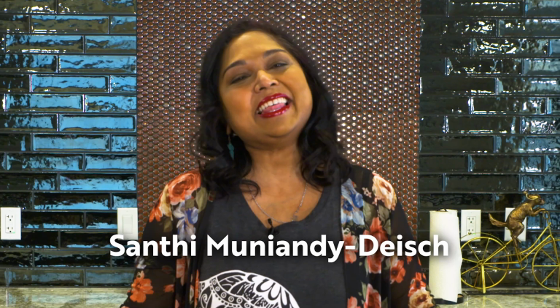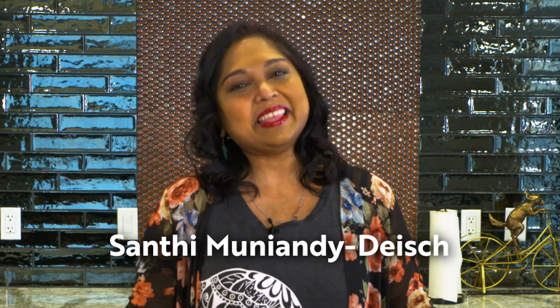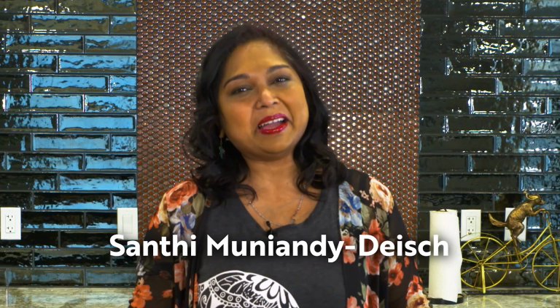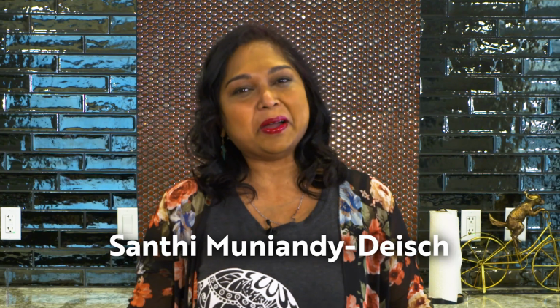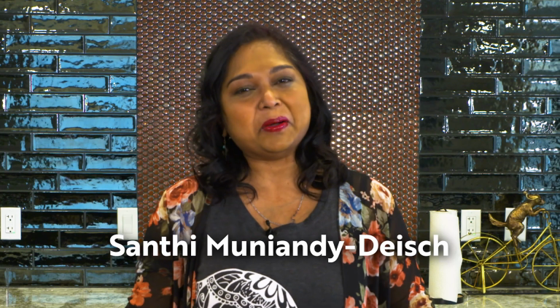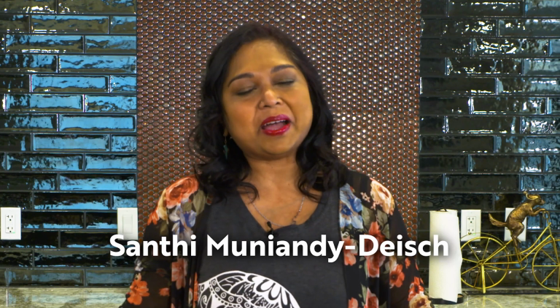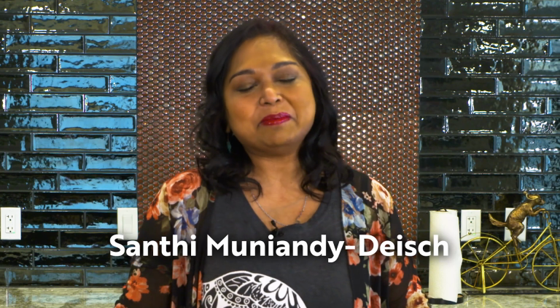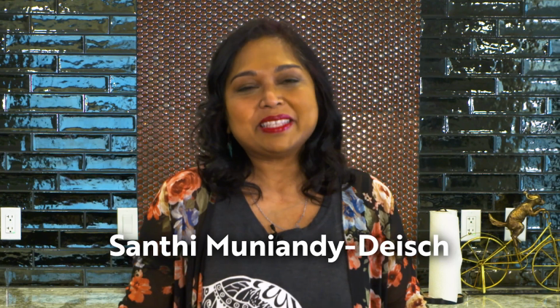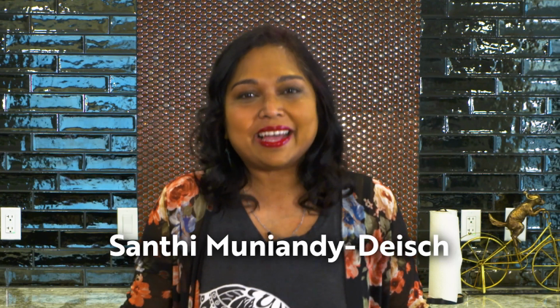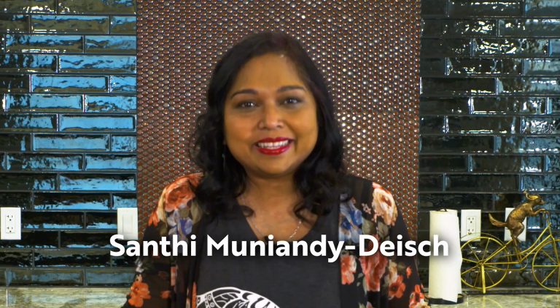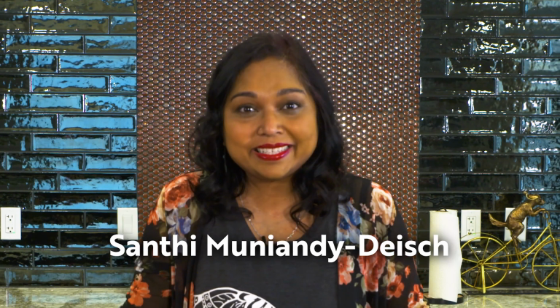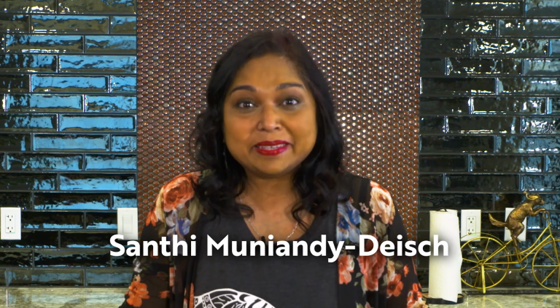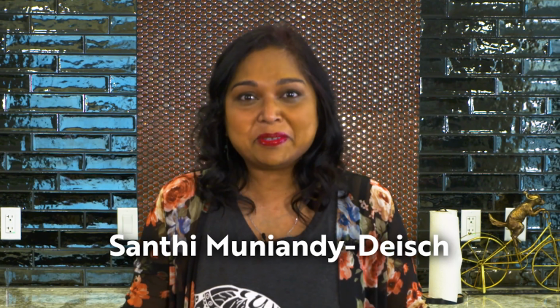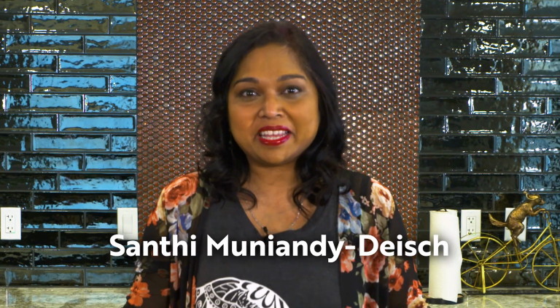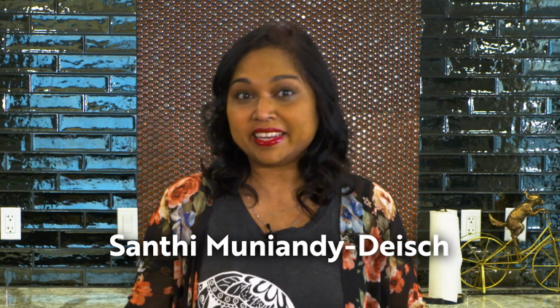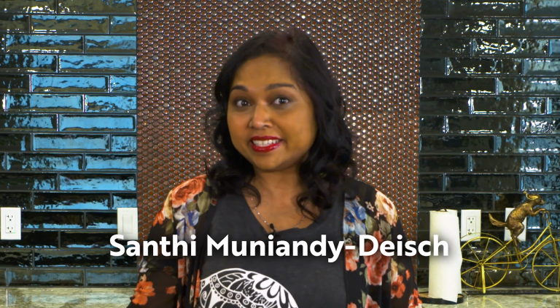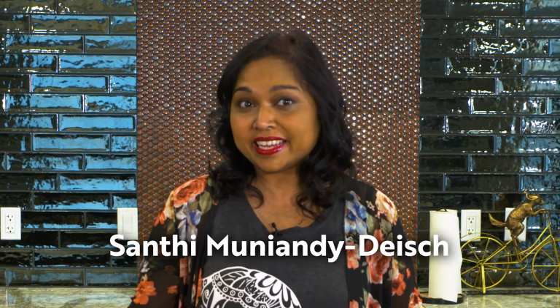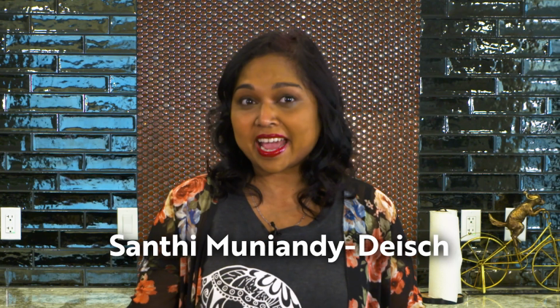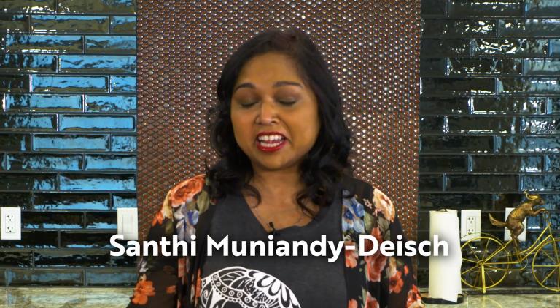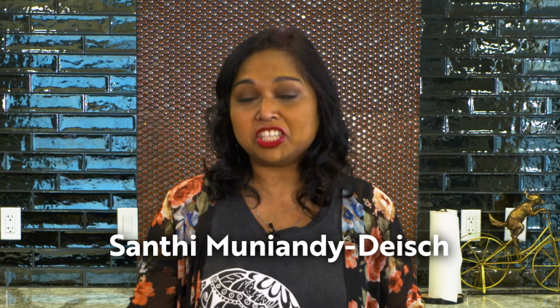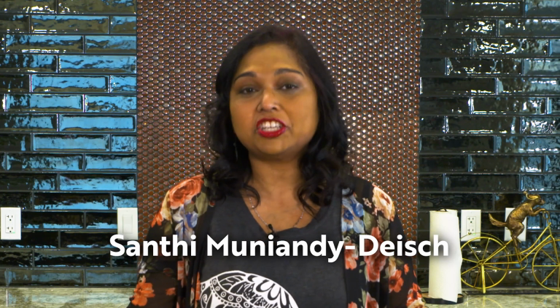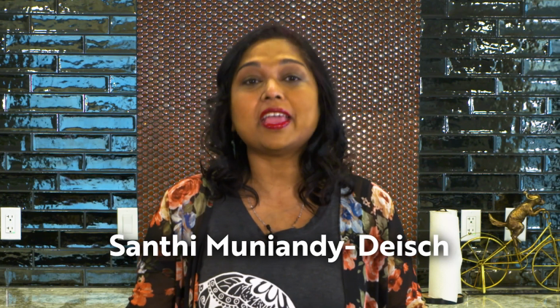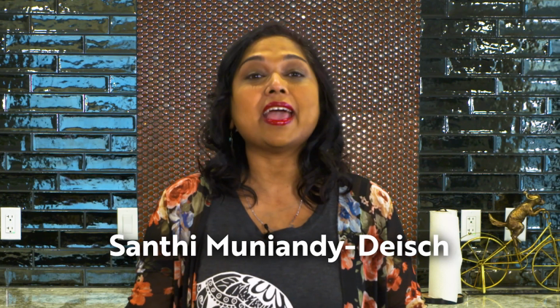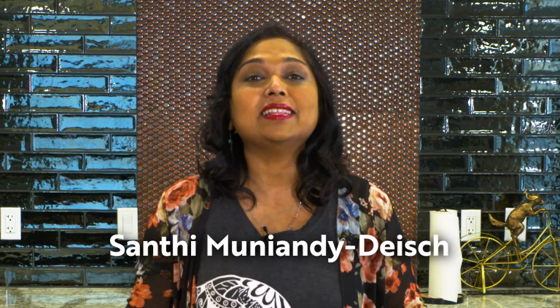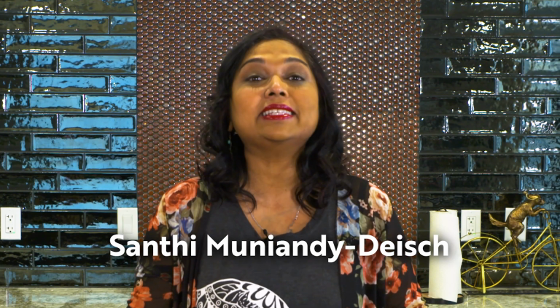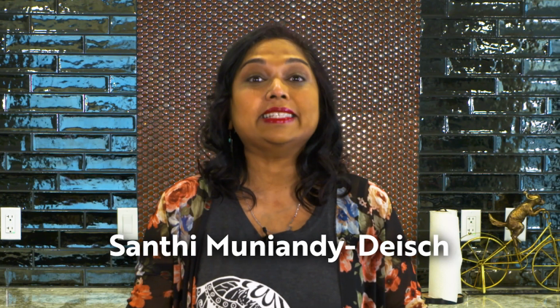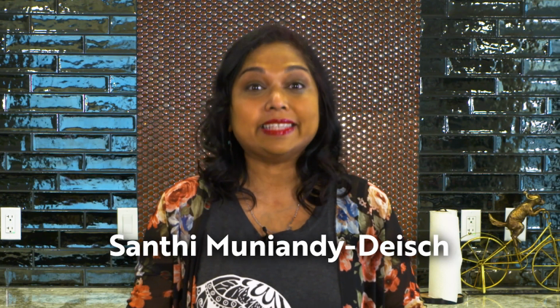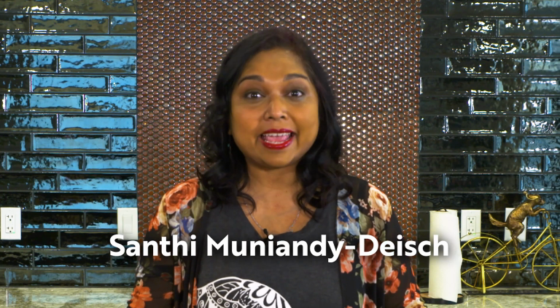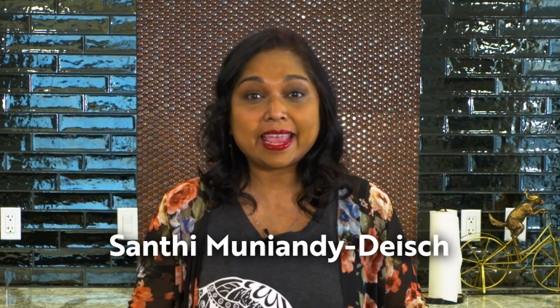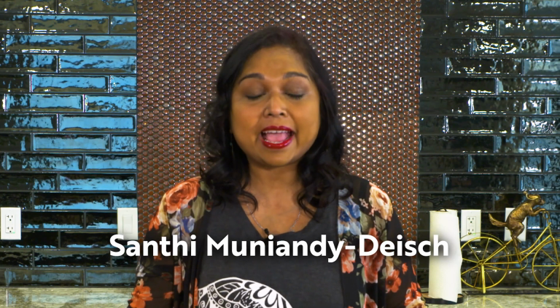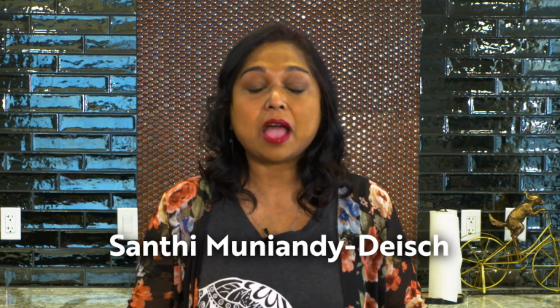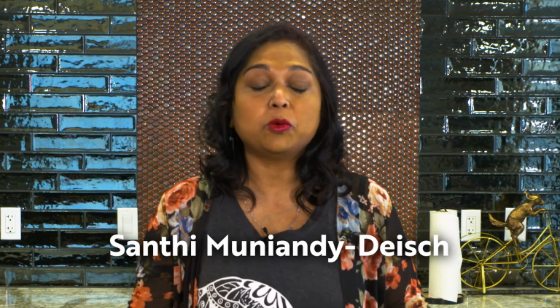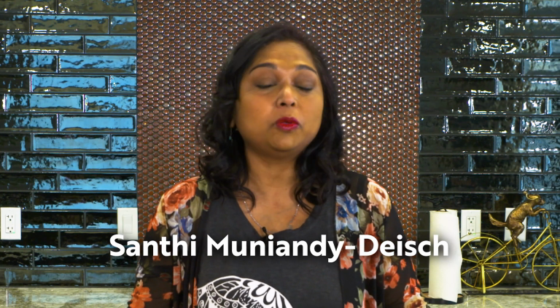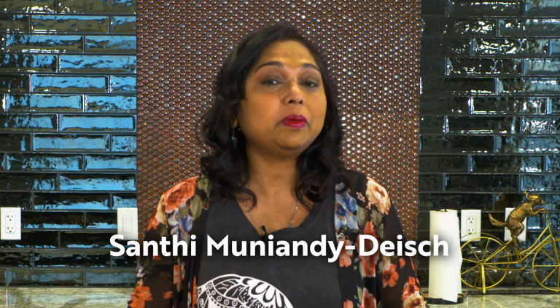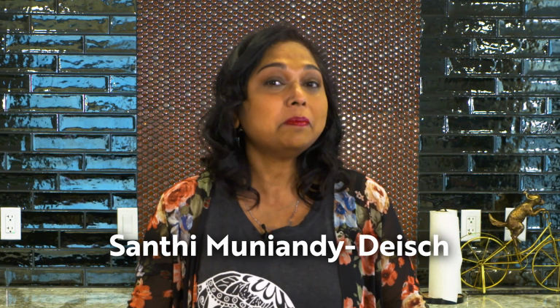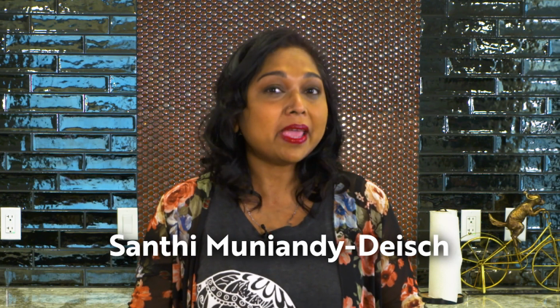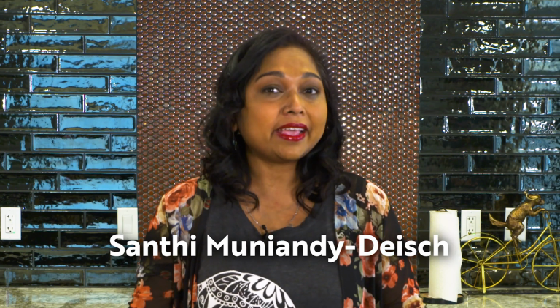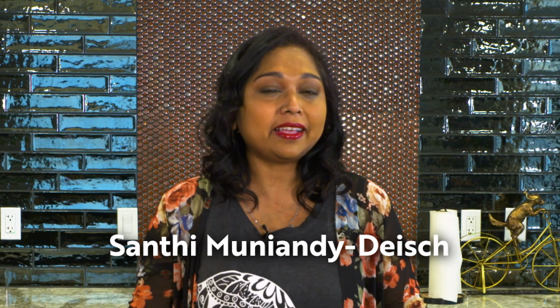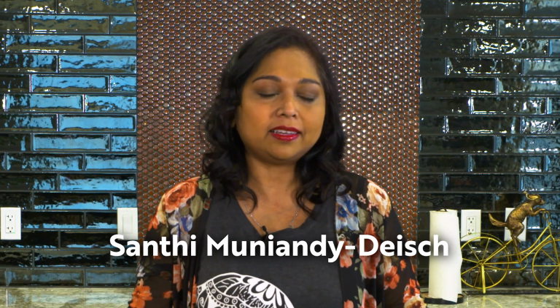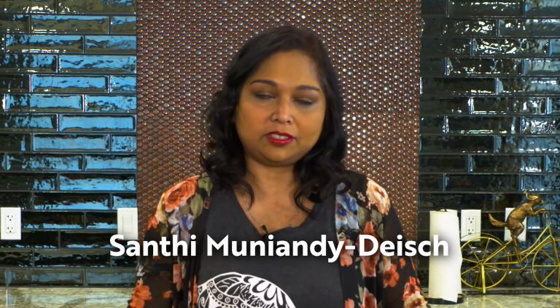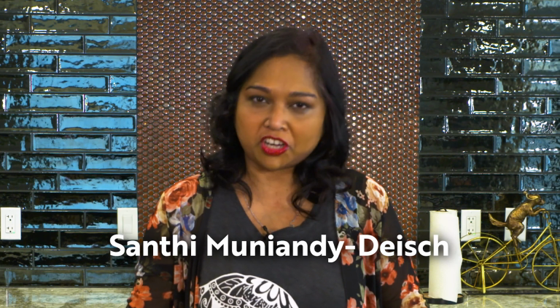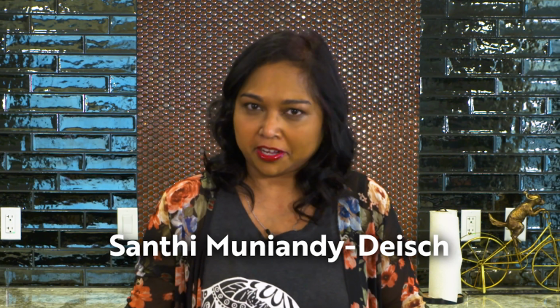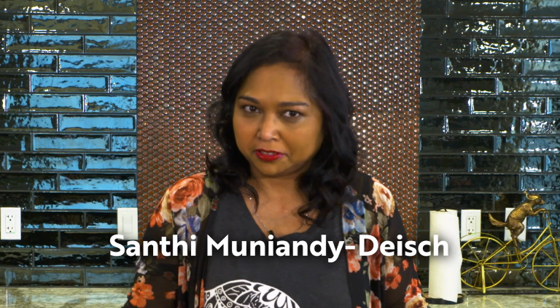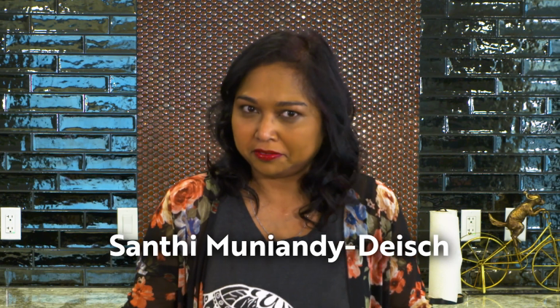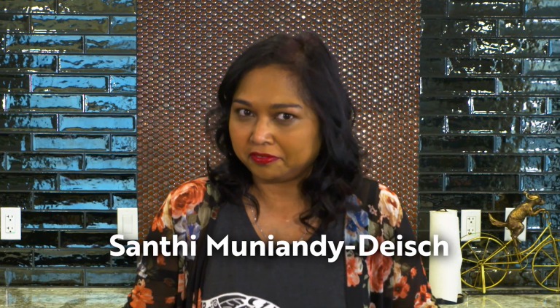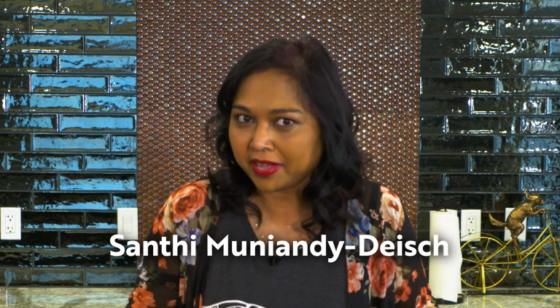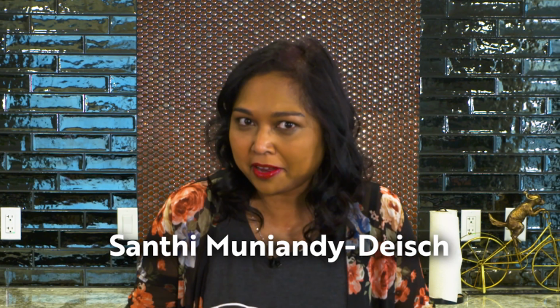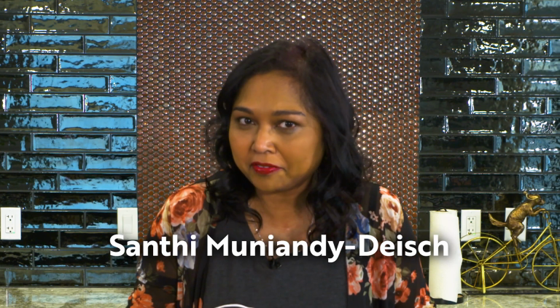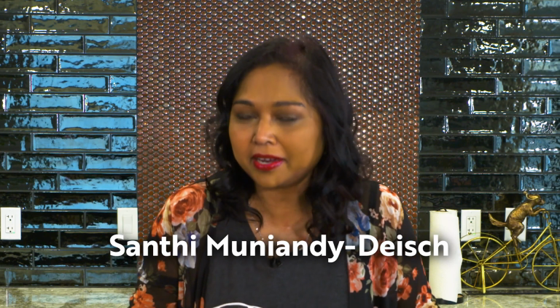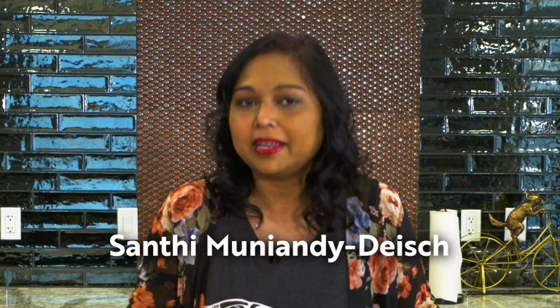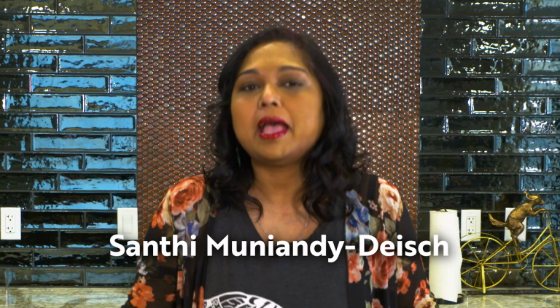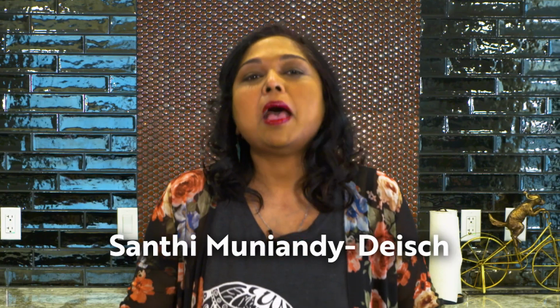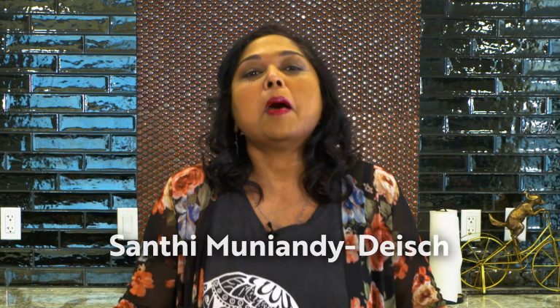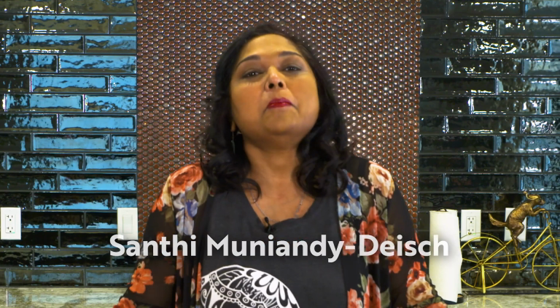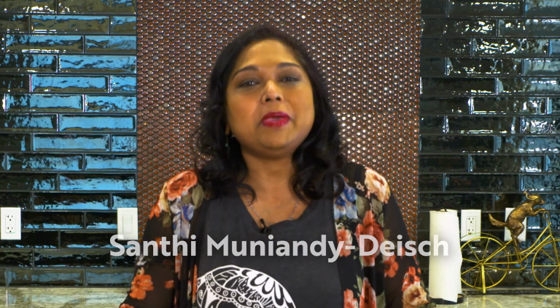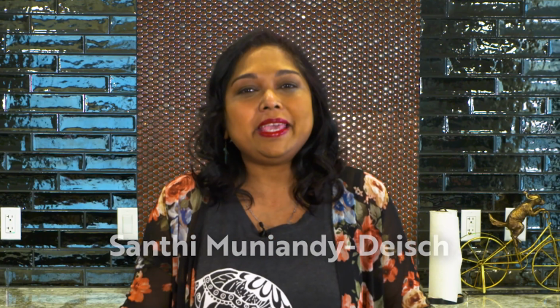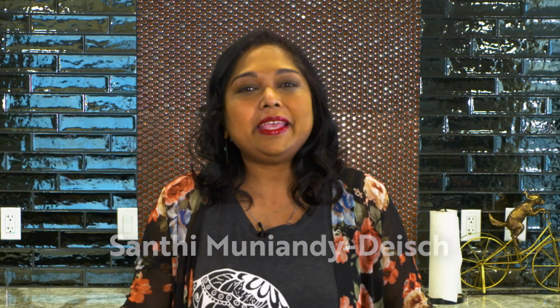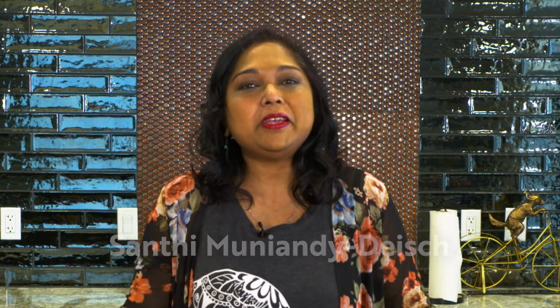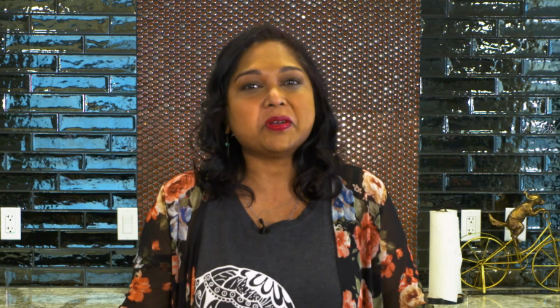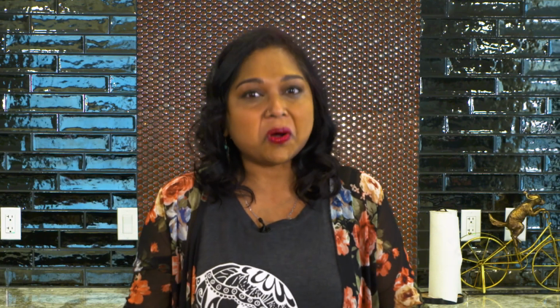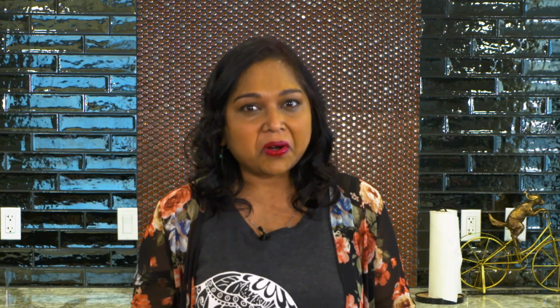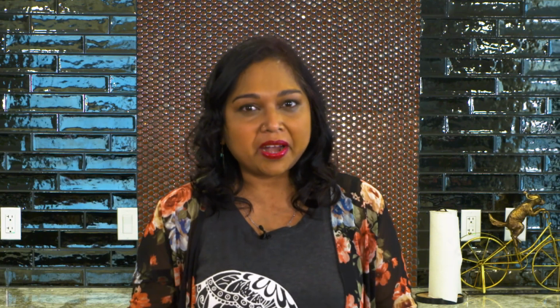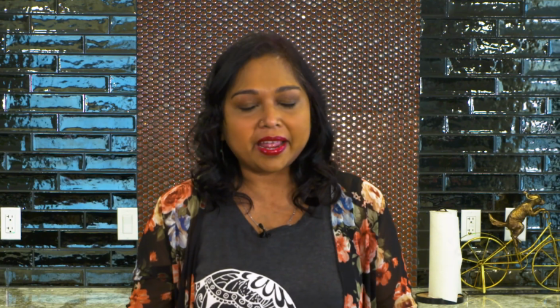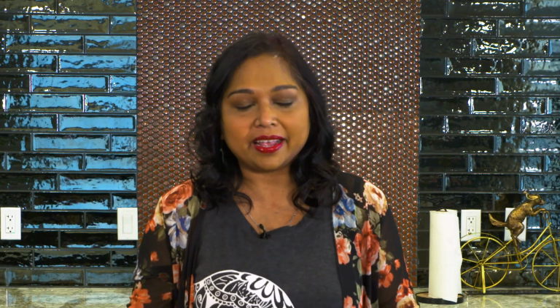Hello, I'm Santi Munyendi Daesh, and today I will be making a childhood favorite, Mee Goreng.